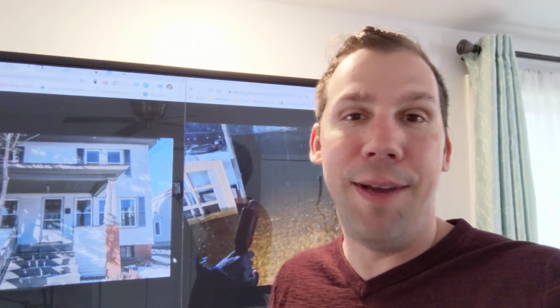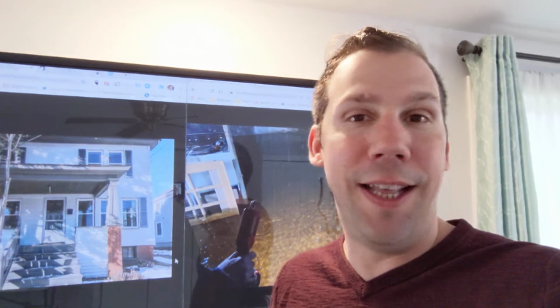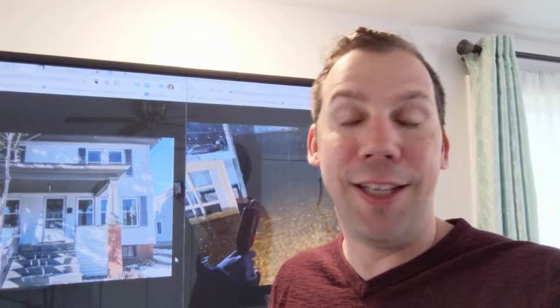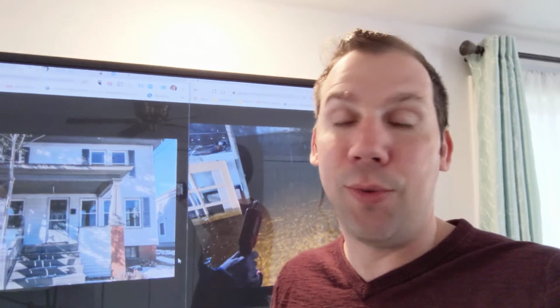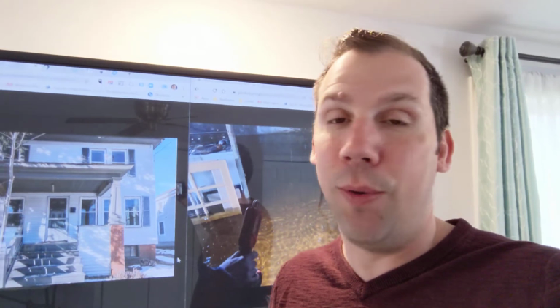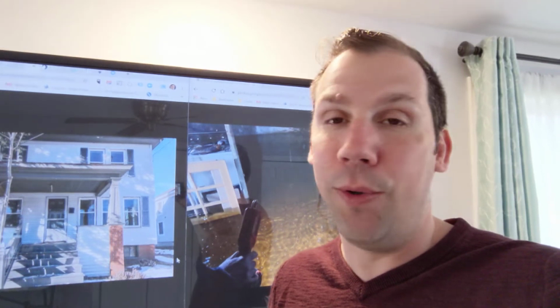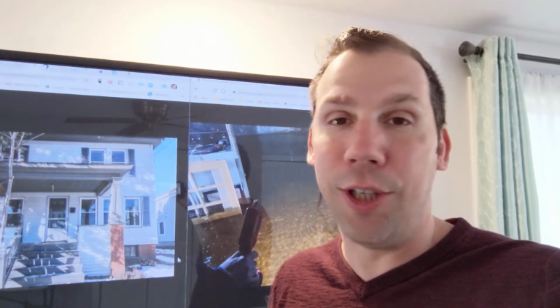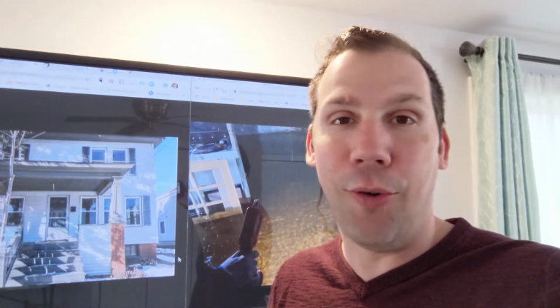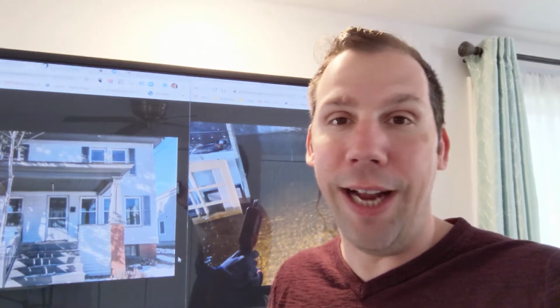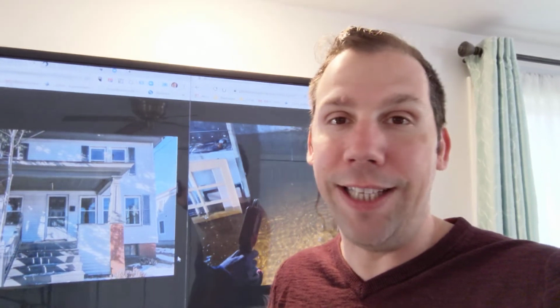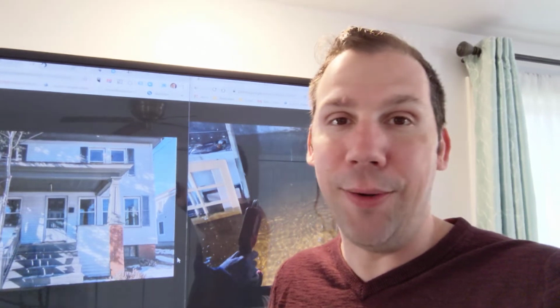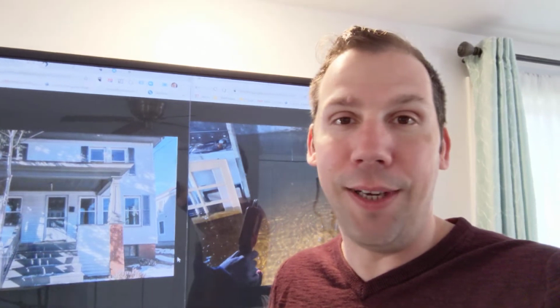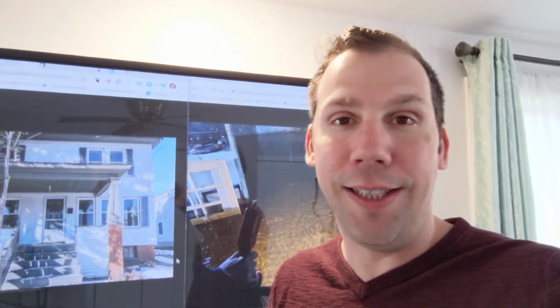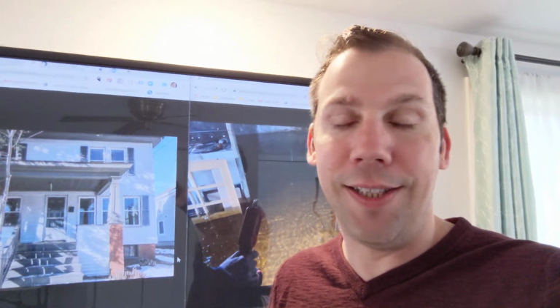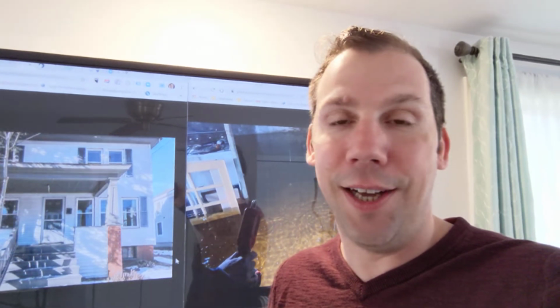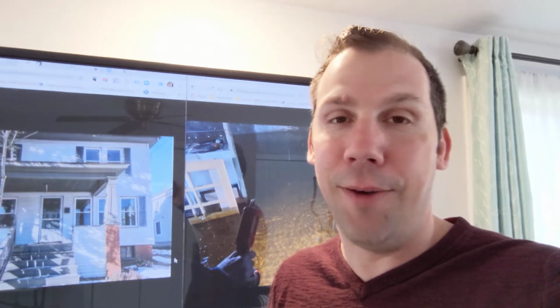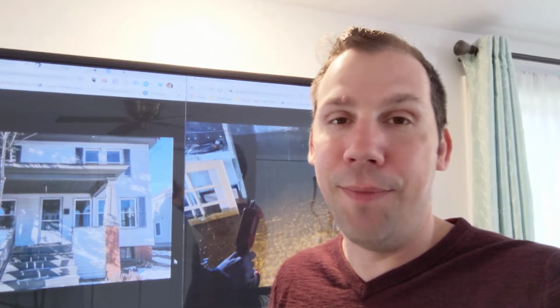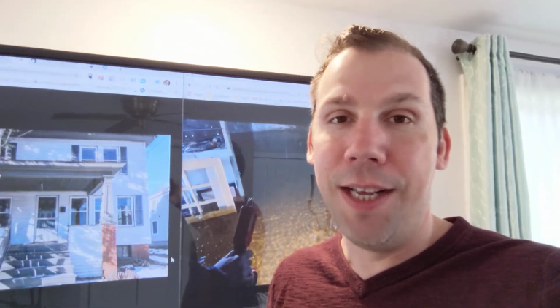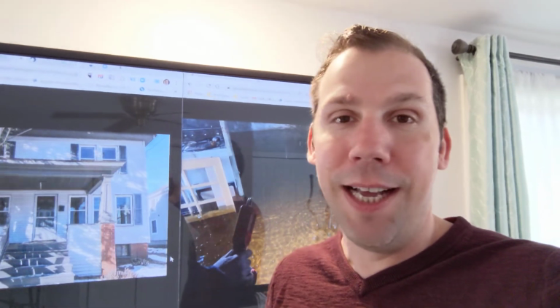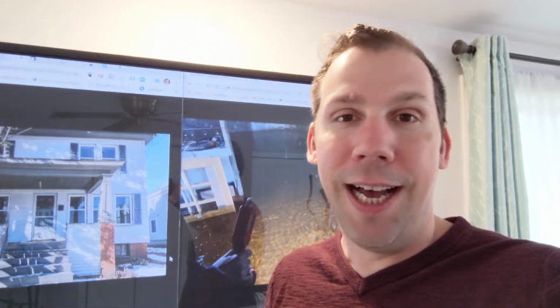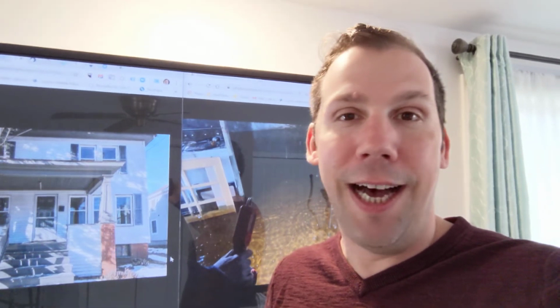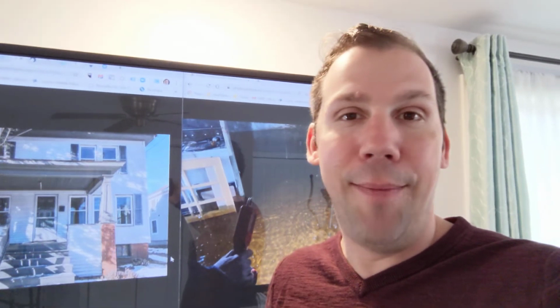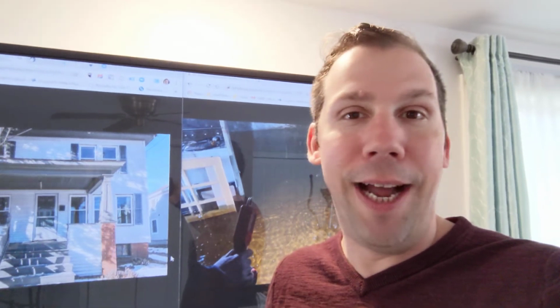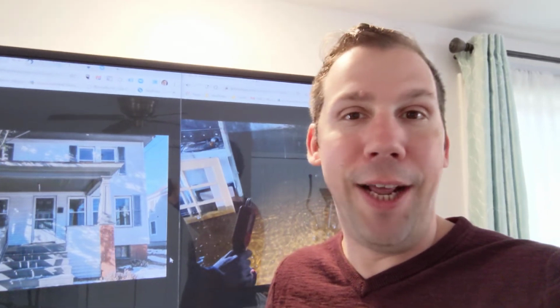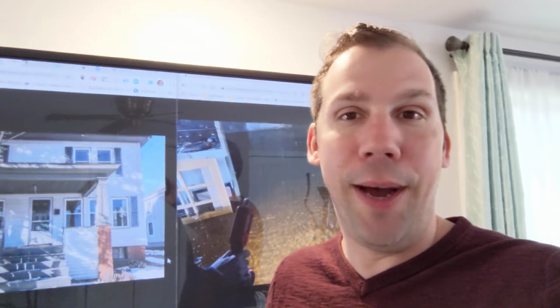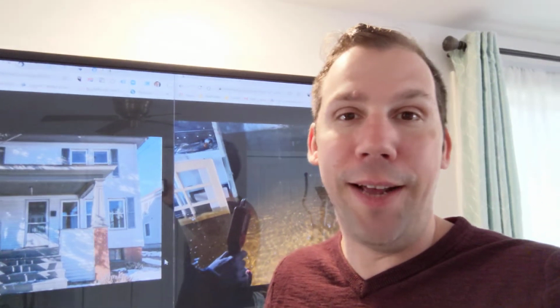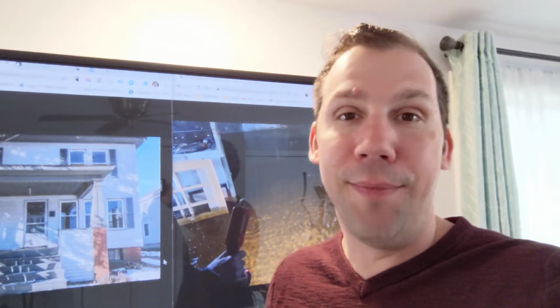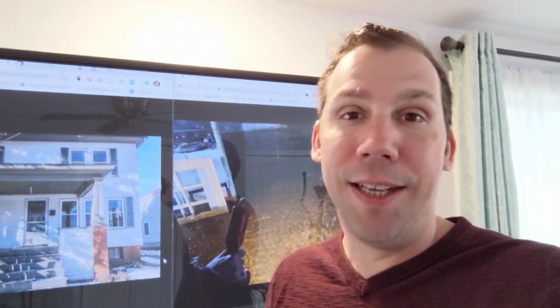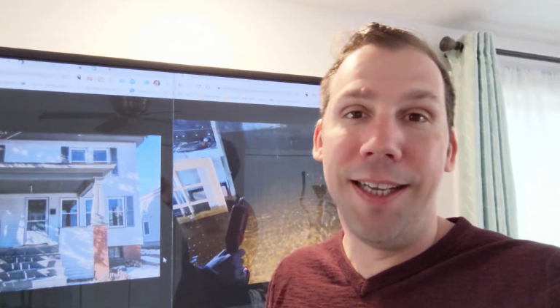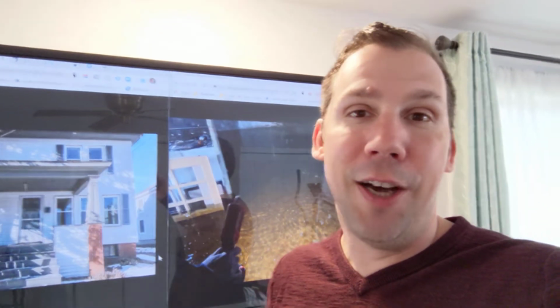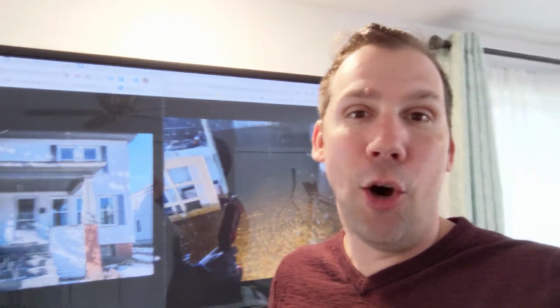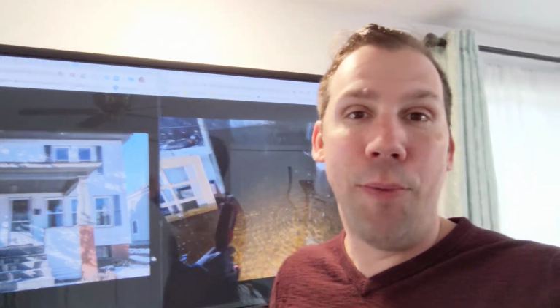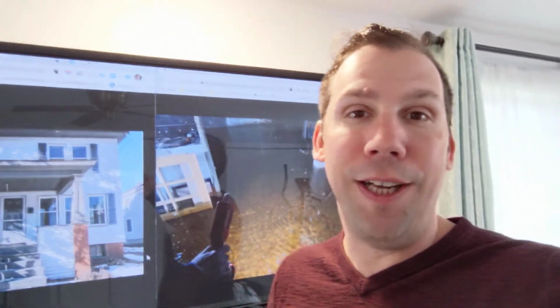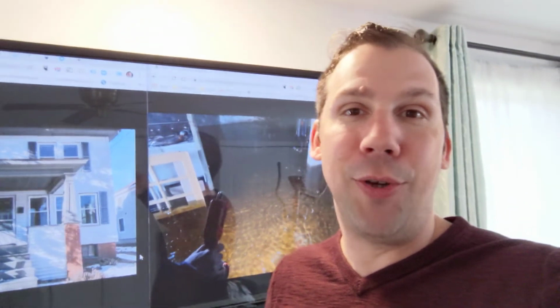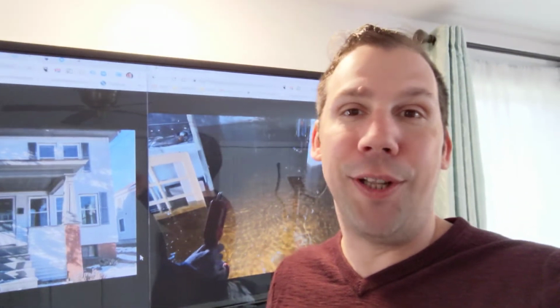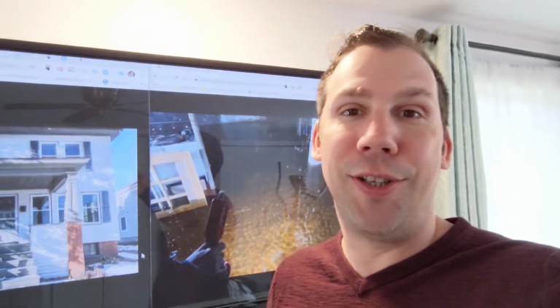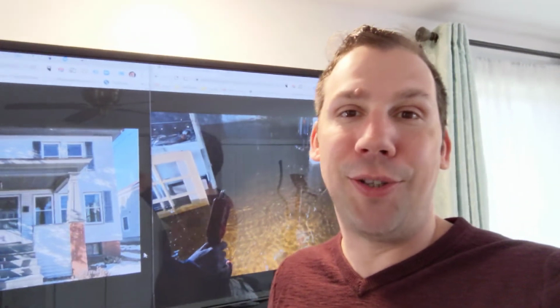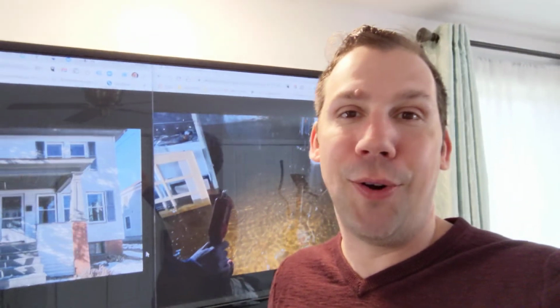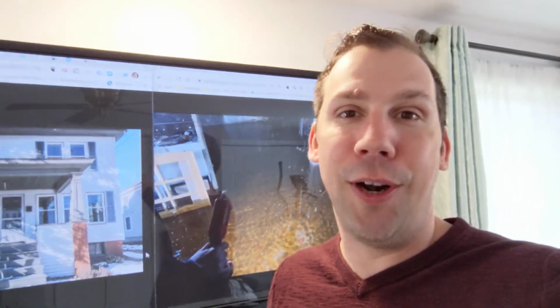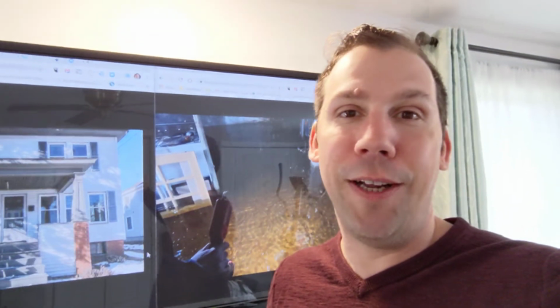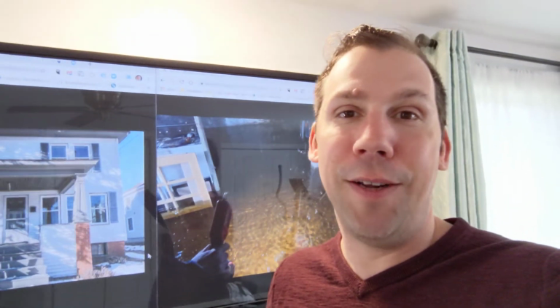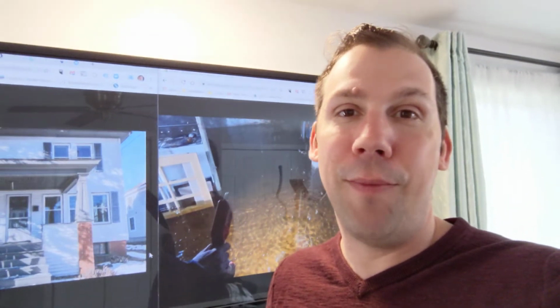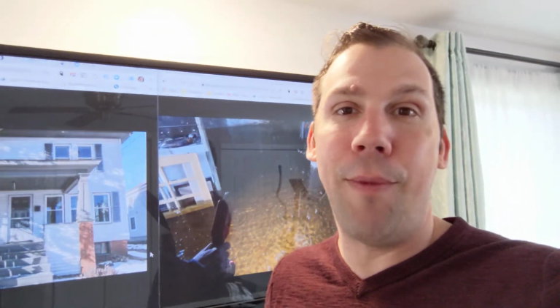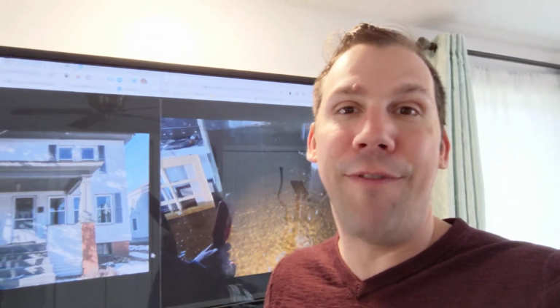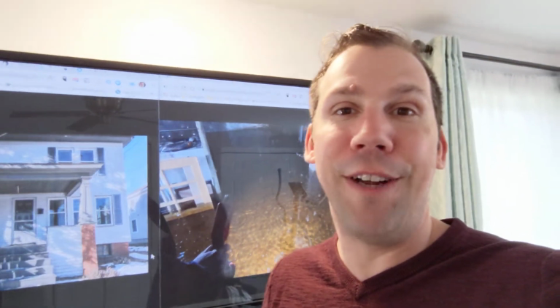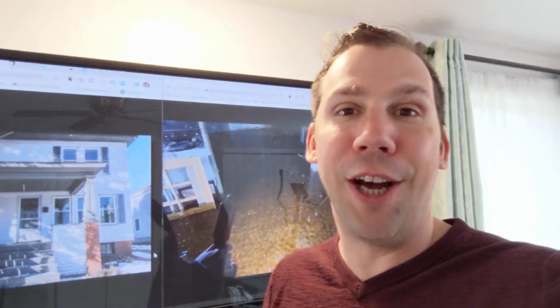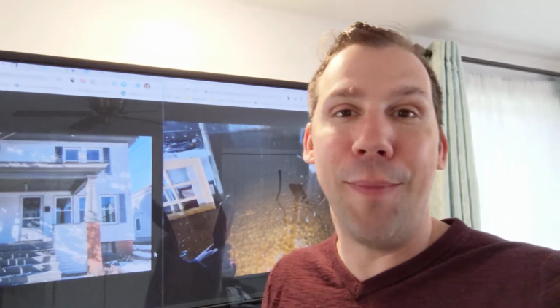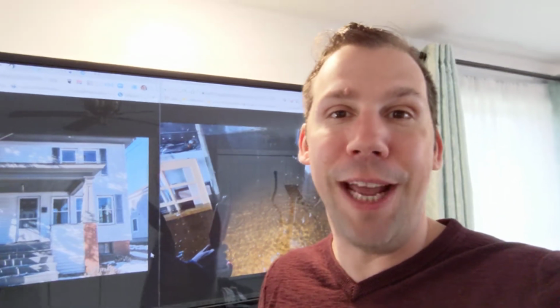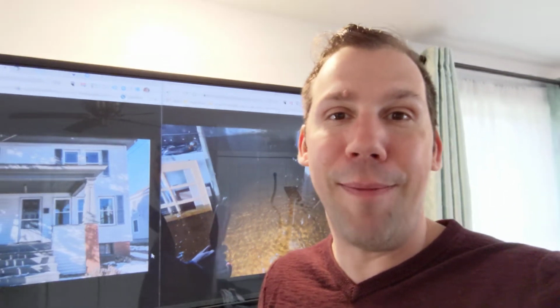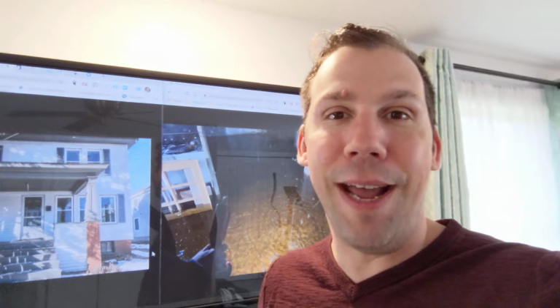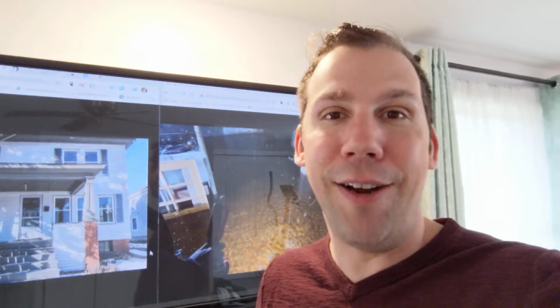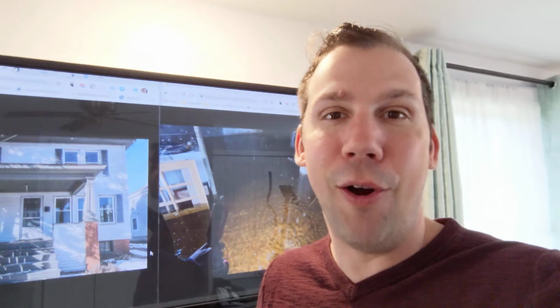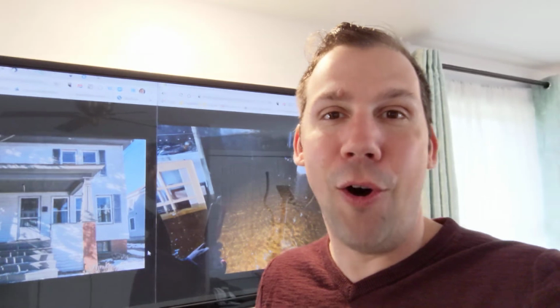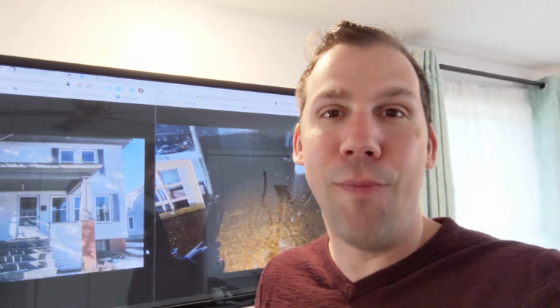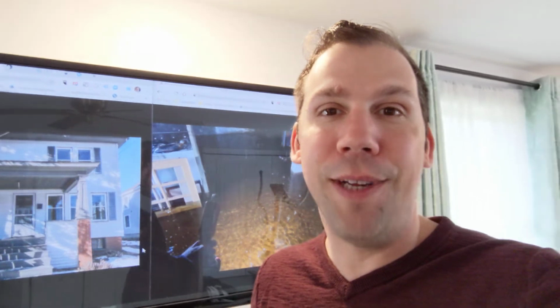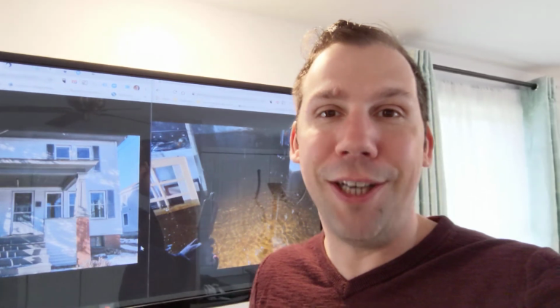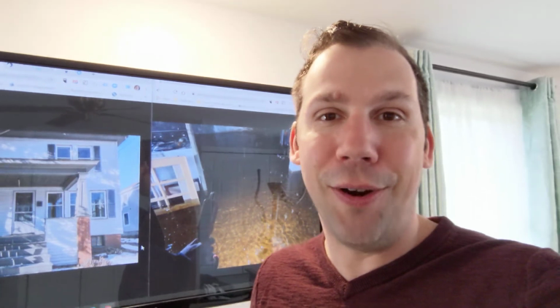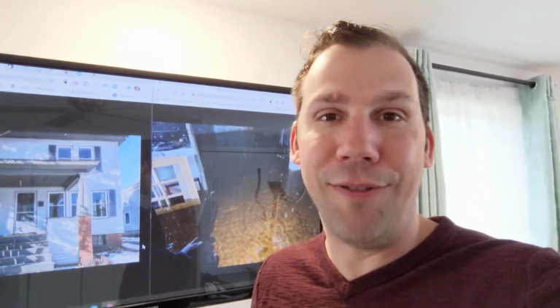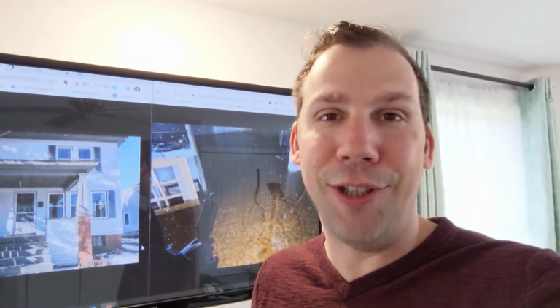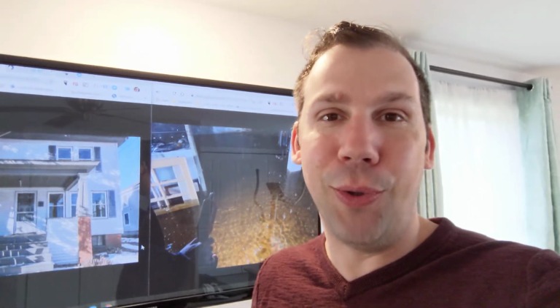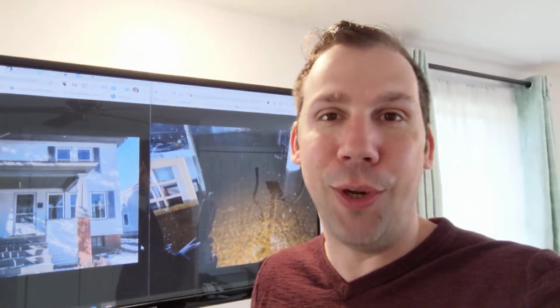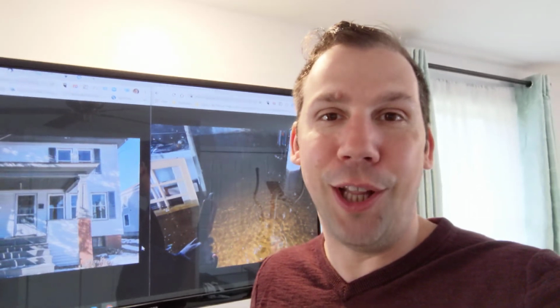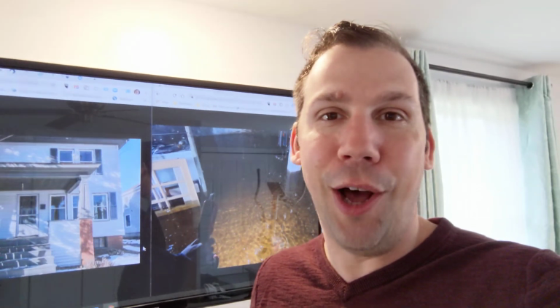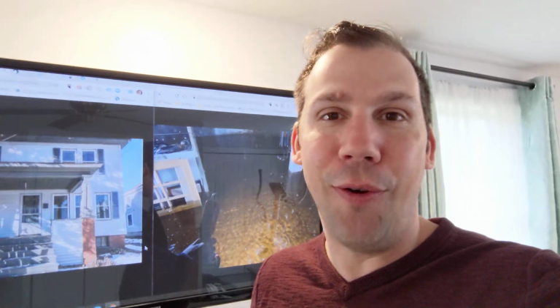This one was a crazy one. Anyway, hope you enjoyed the story. Remember, if you're going to make Maine your home, you don't have to do it alone.